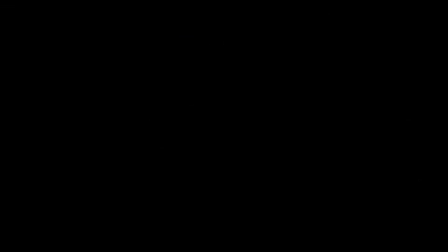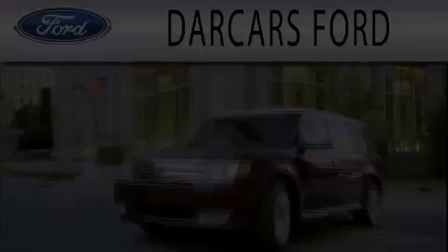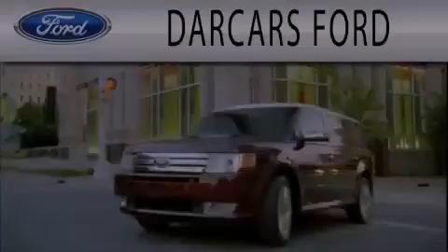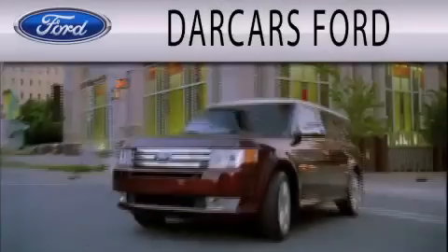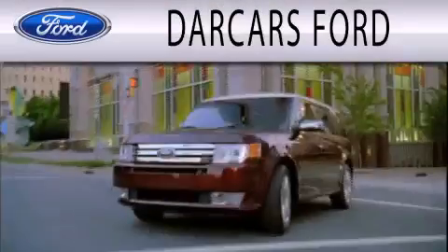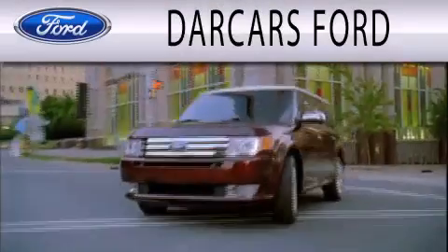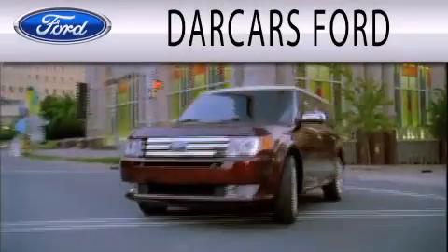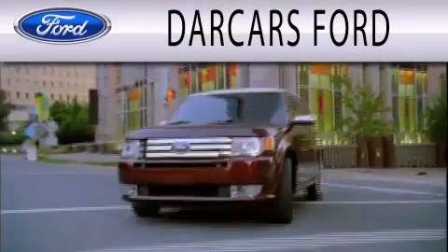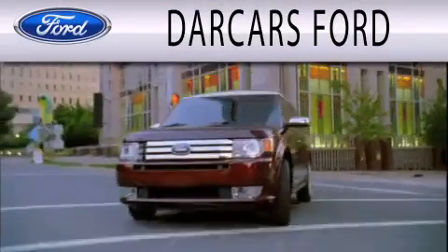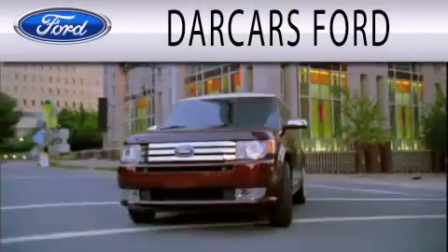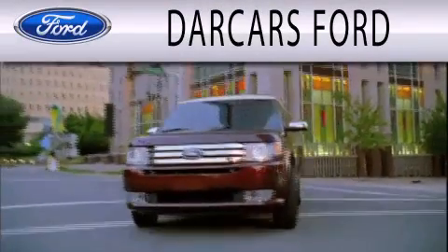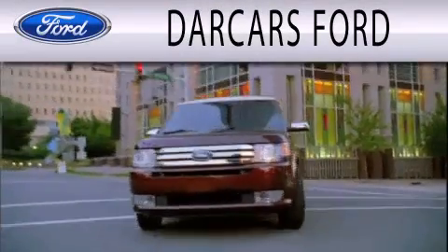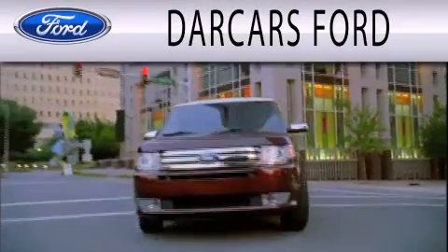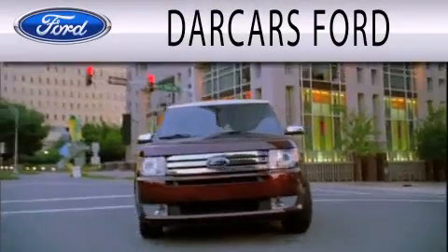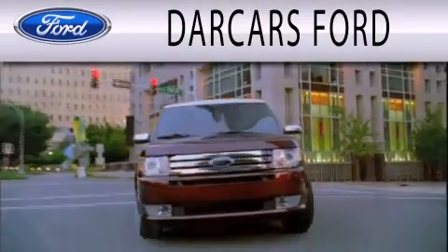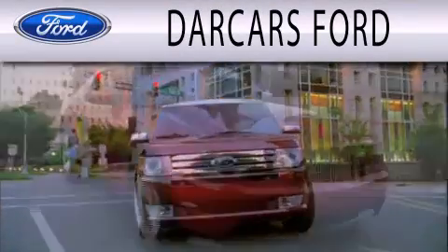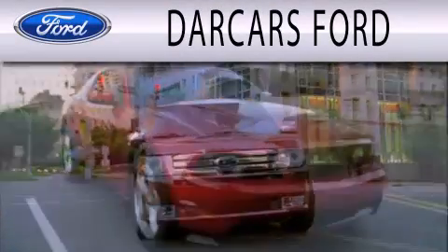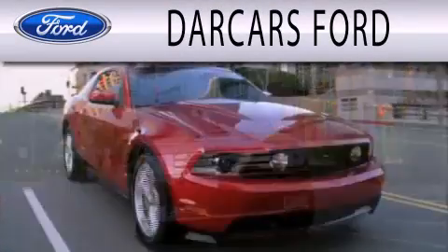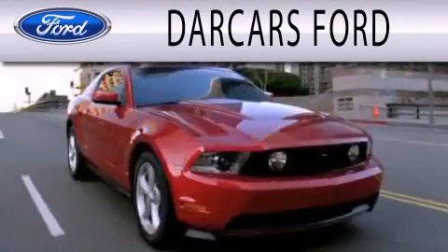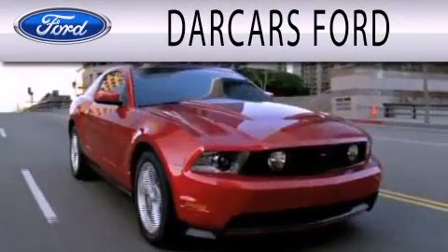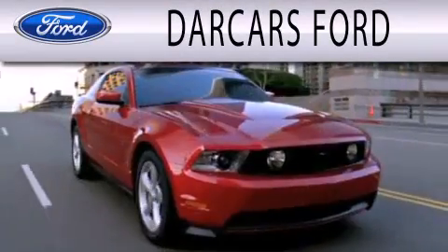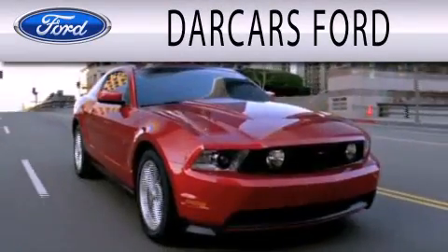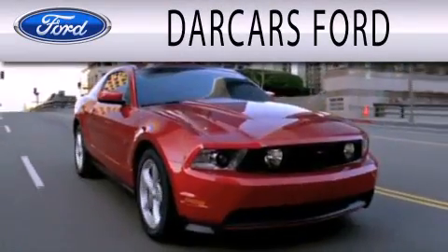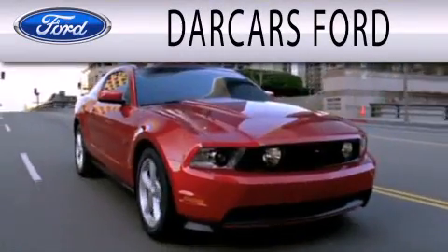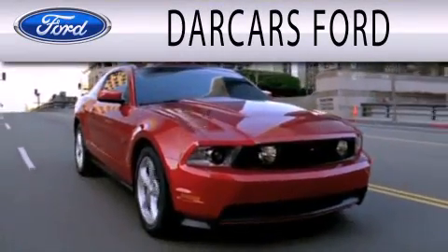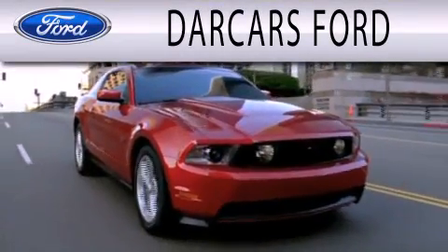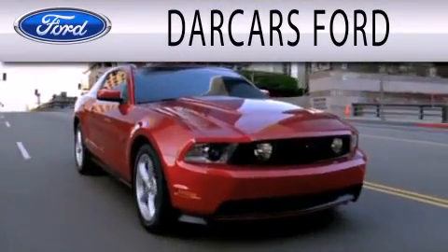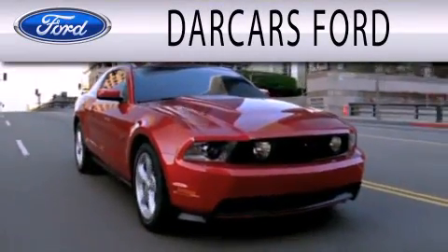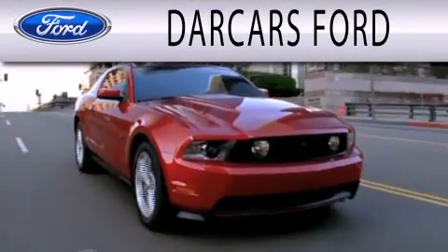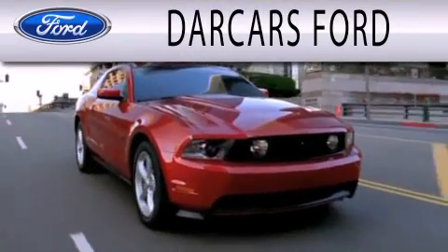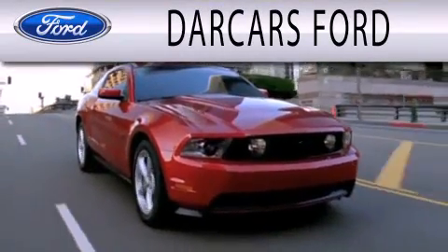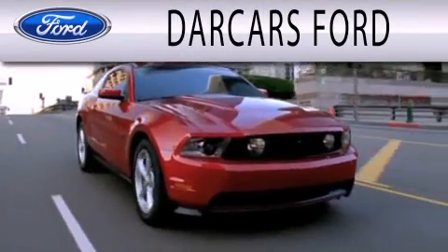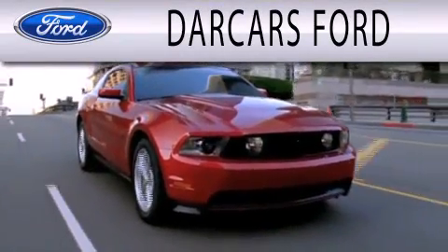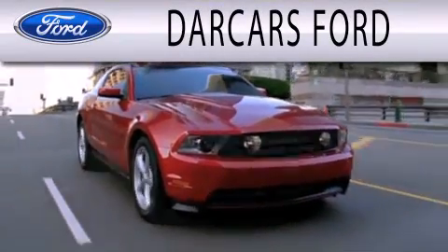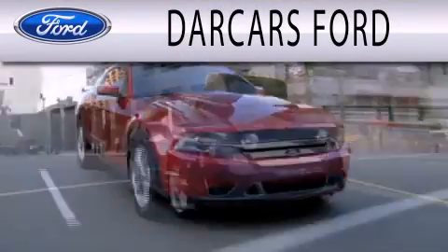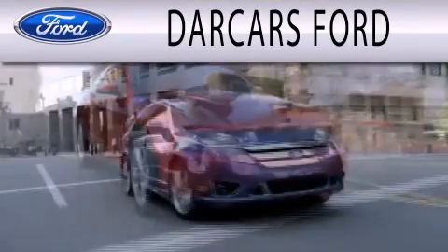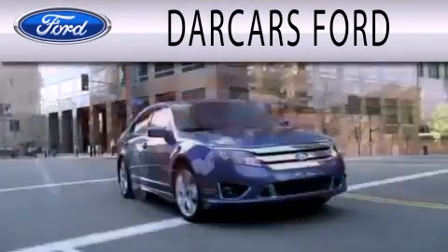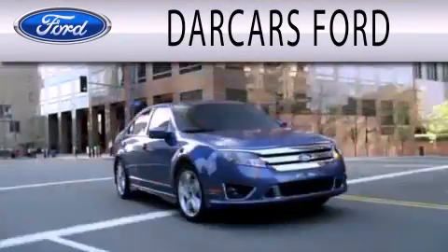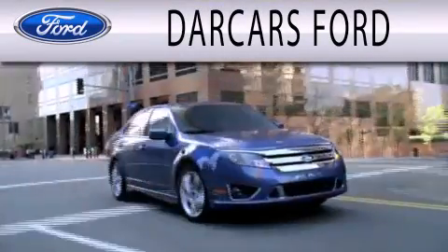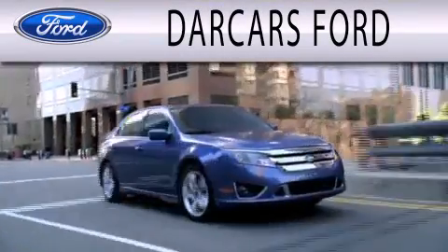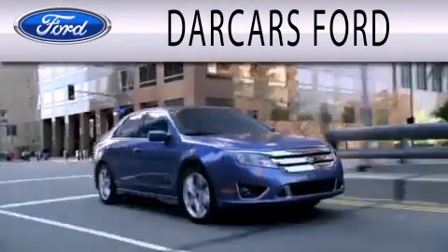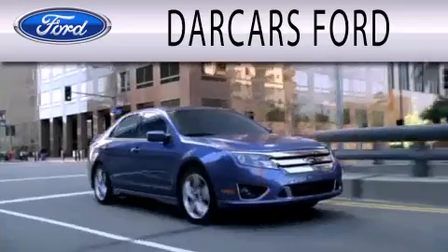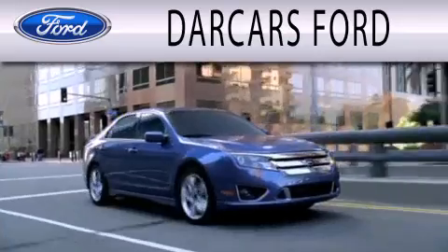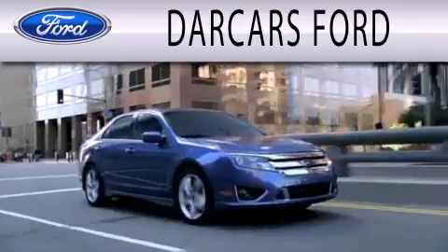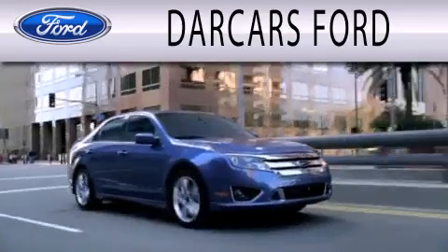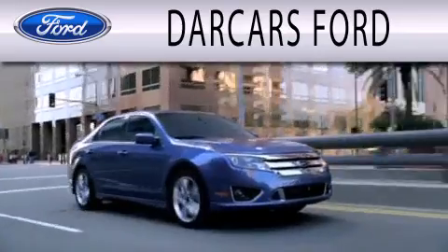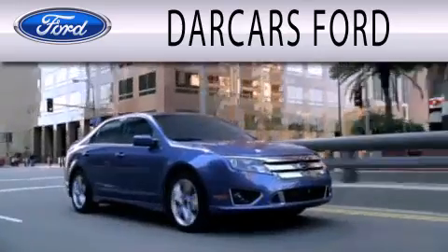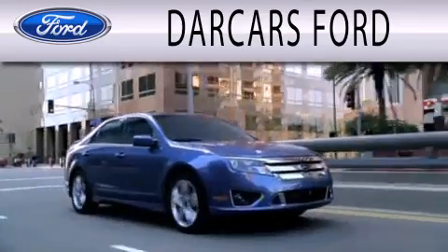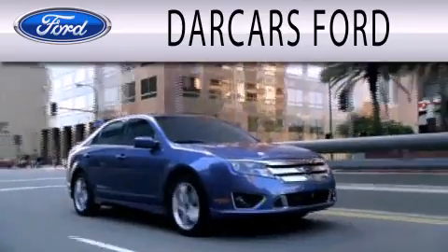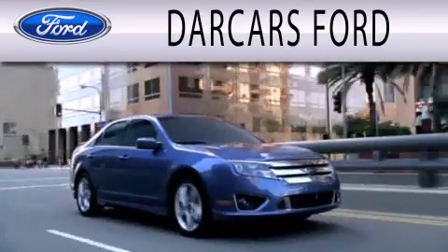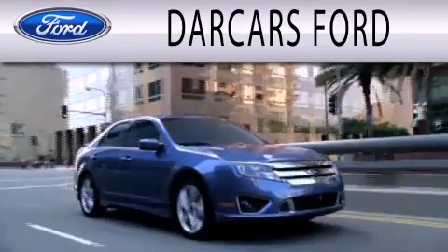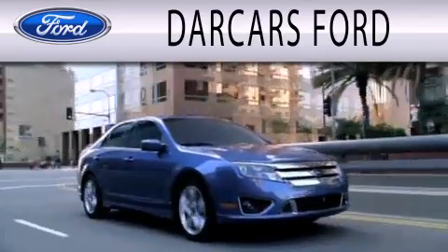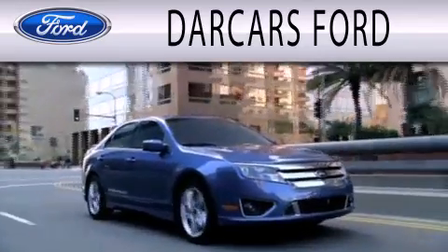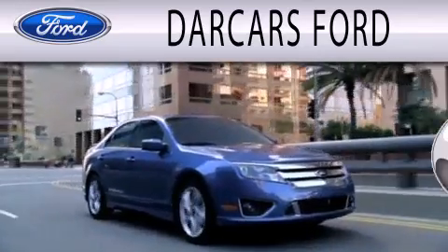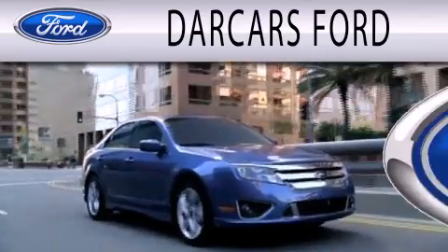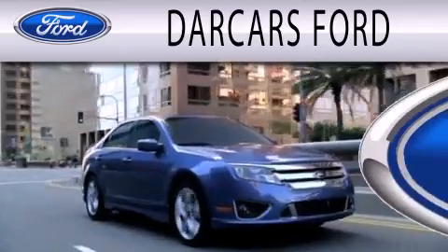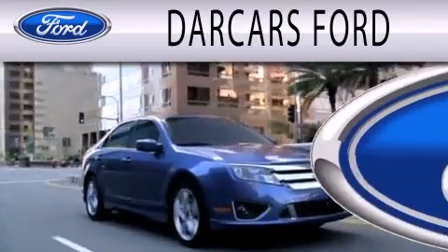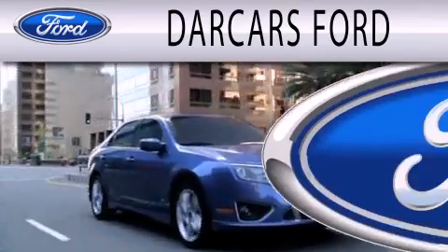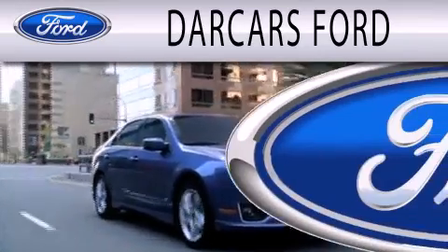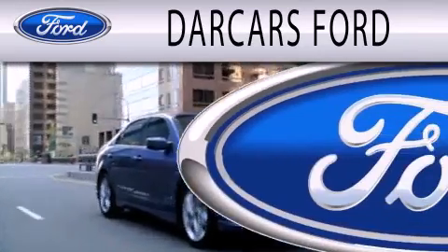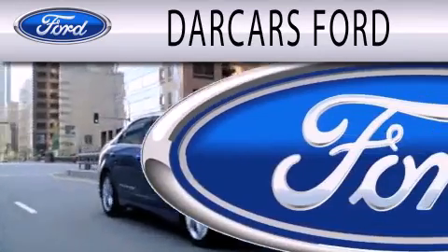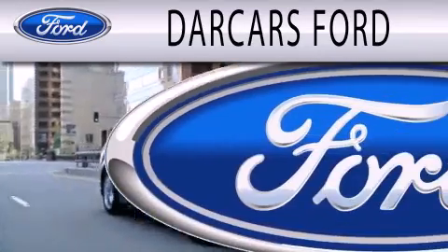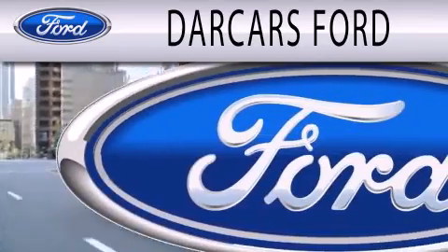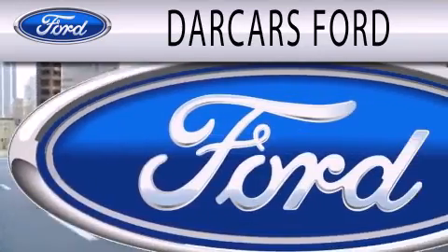Dark Cars Ford is dedicated to doing everything possible to ensure that the experience you have selecting your next vehicle is as pleasant as possible.